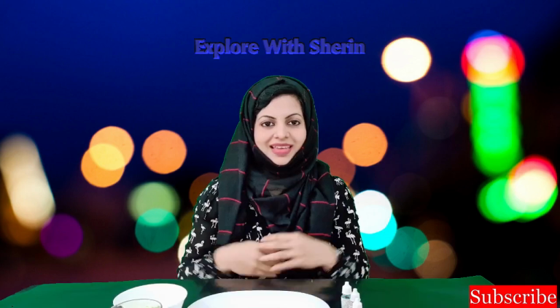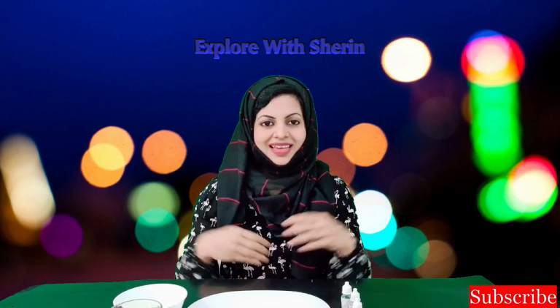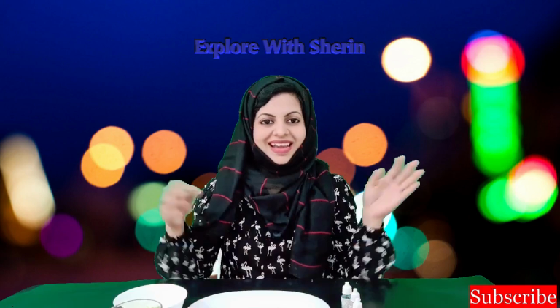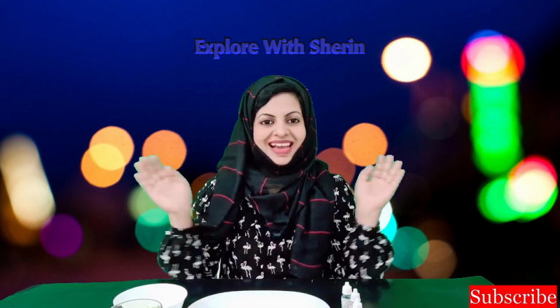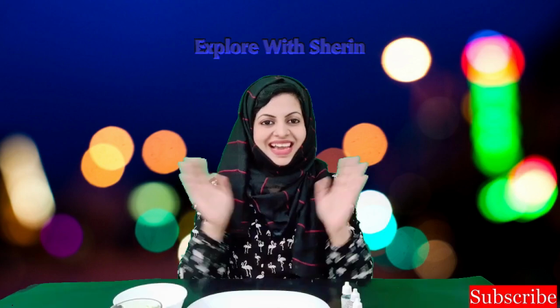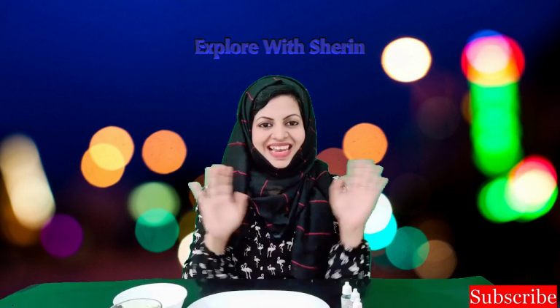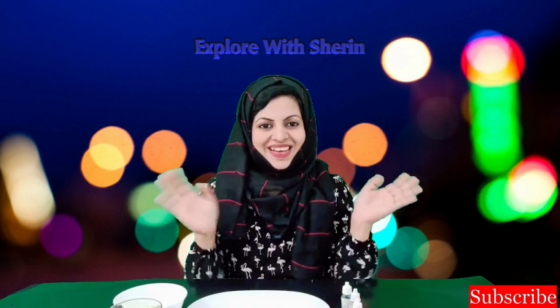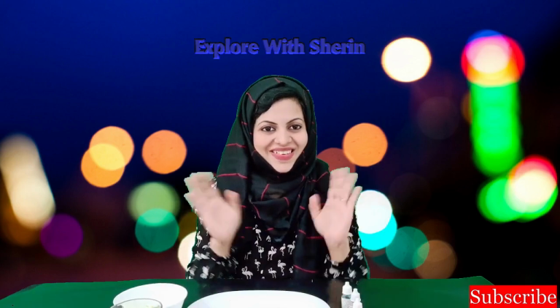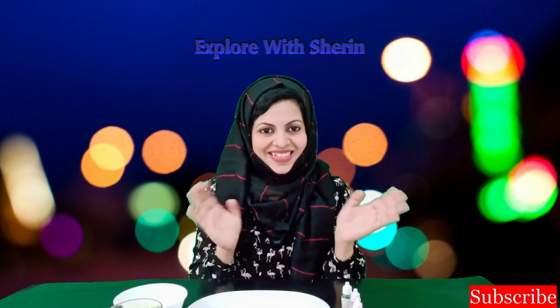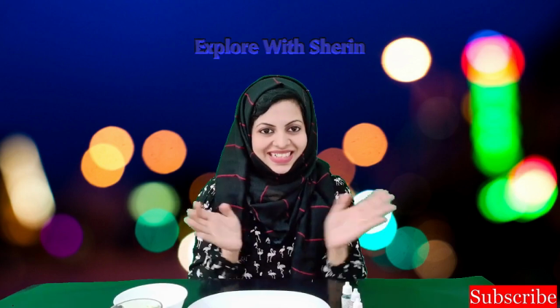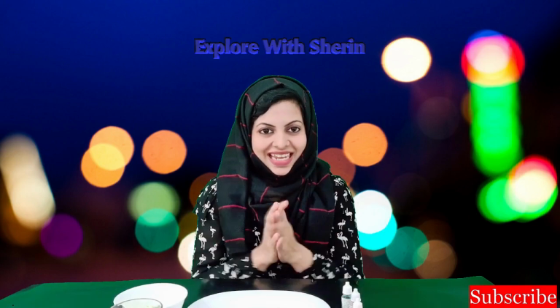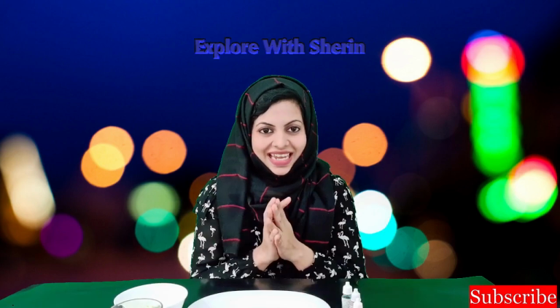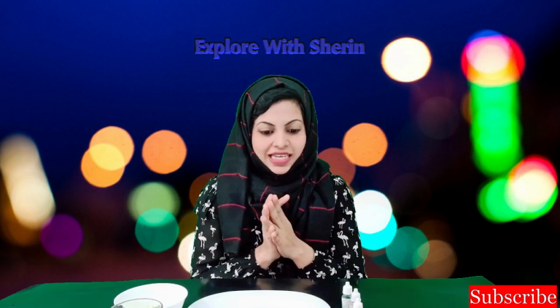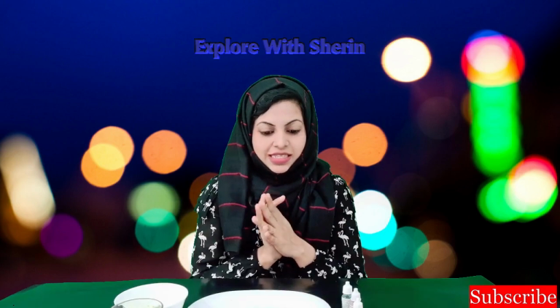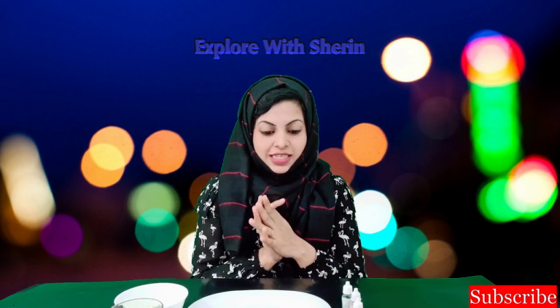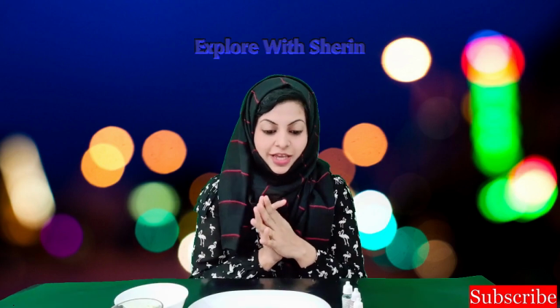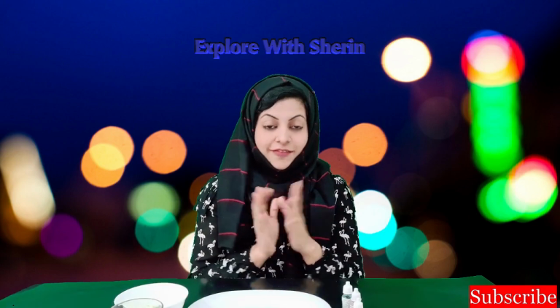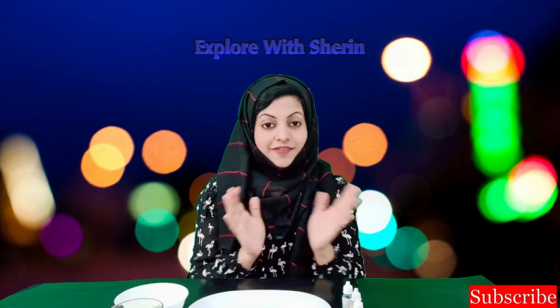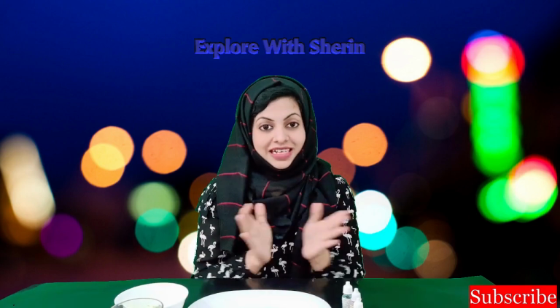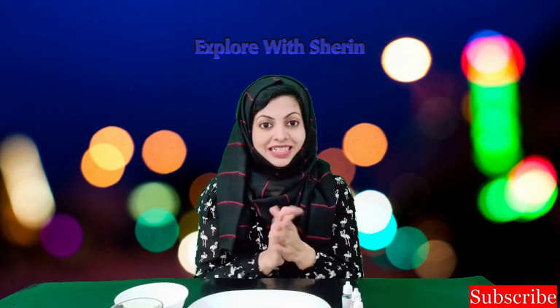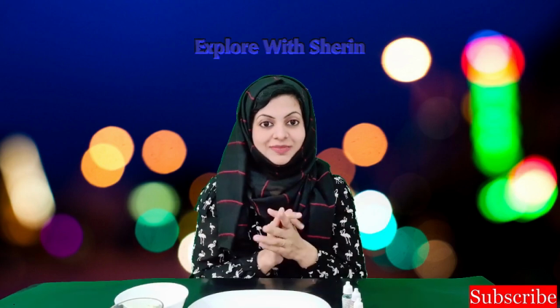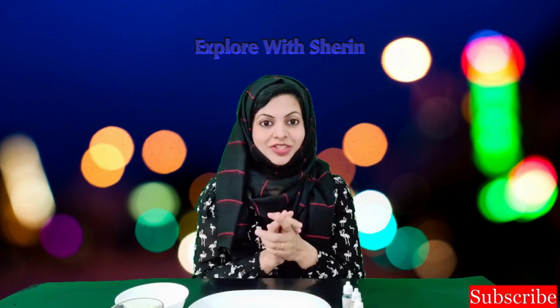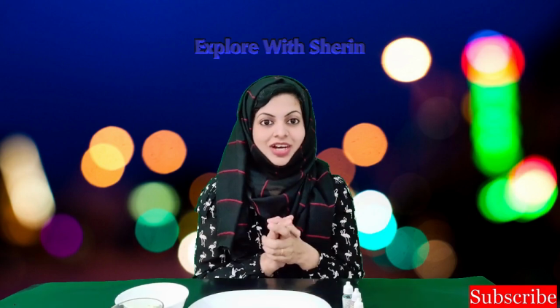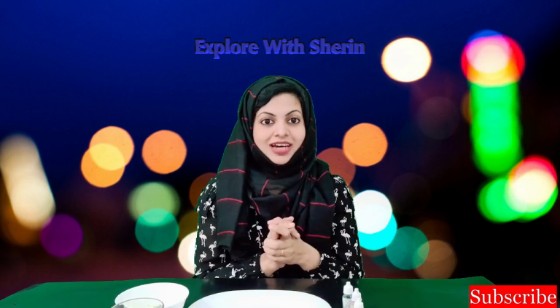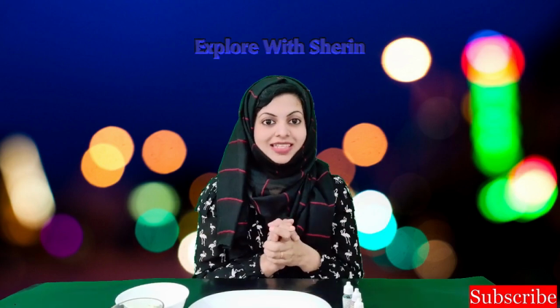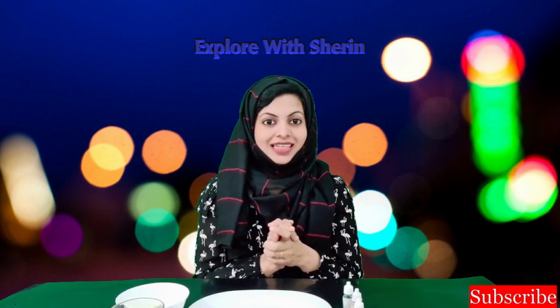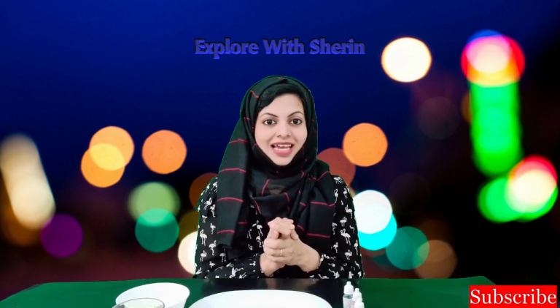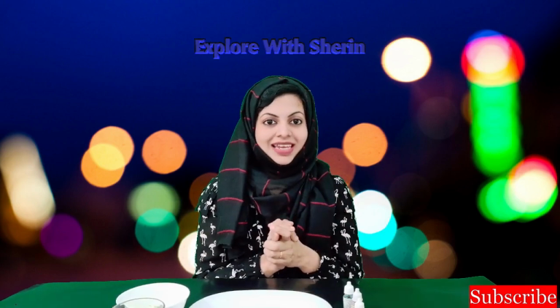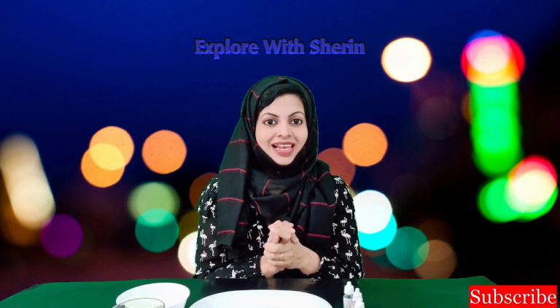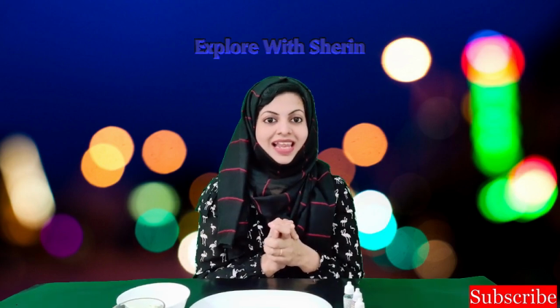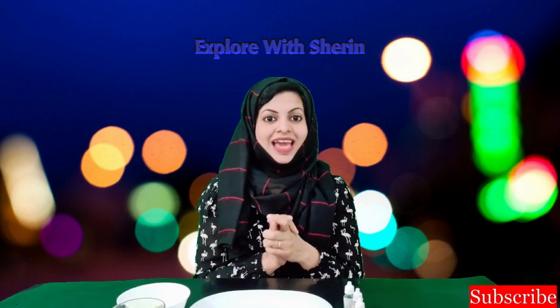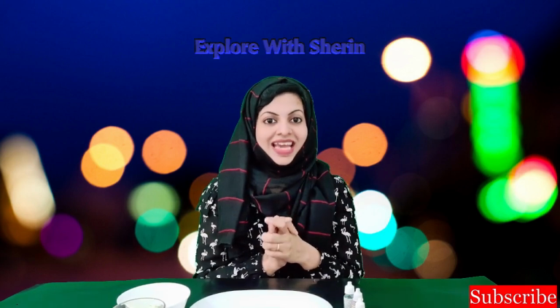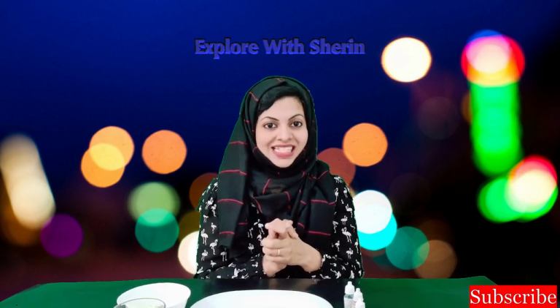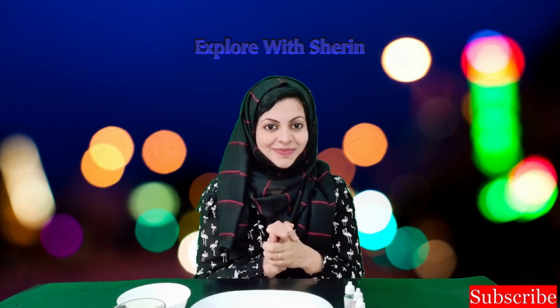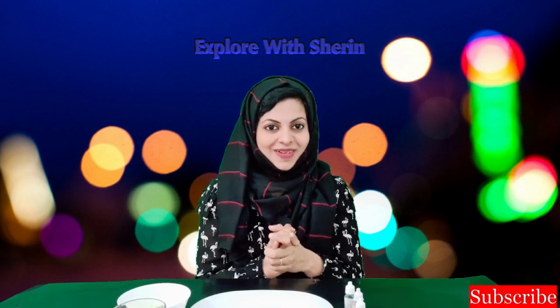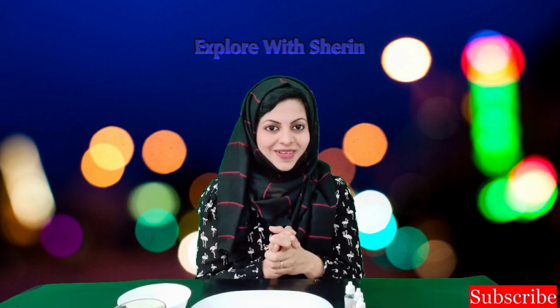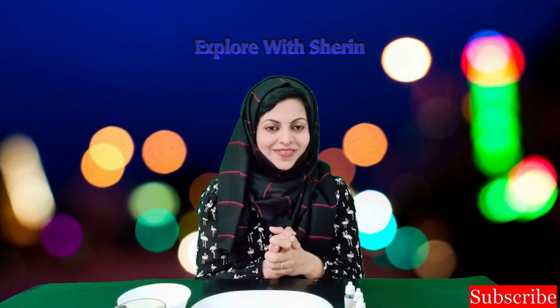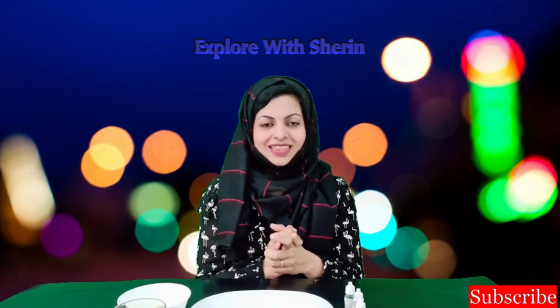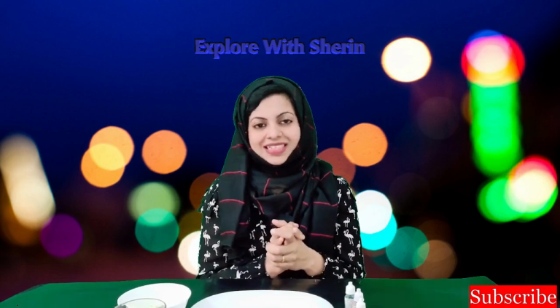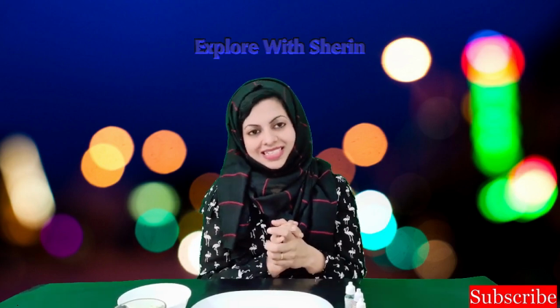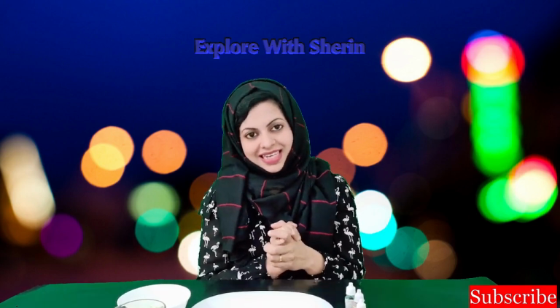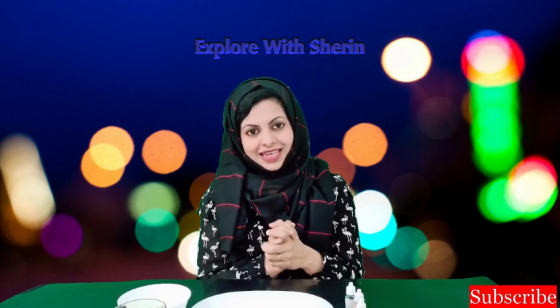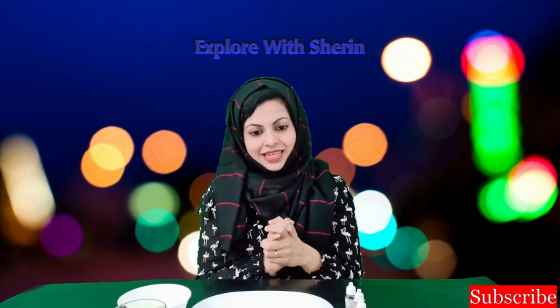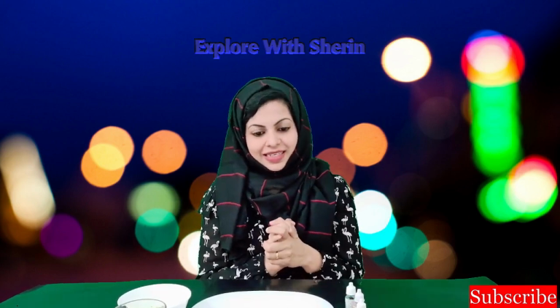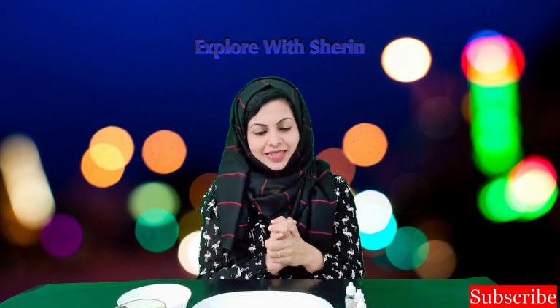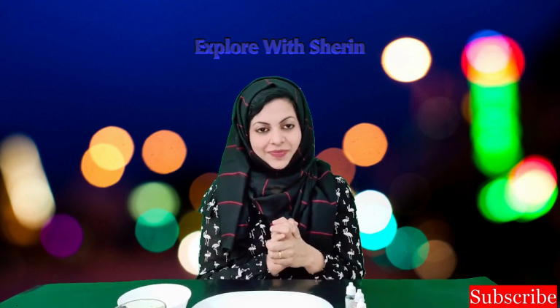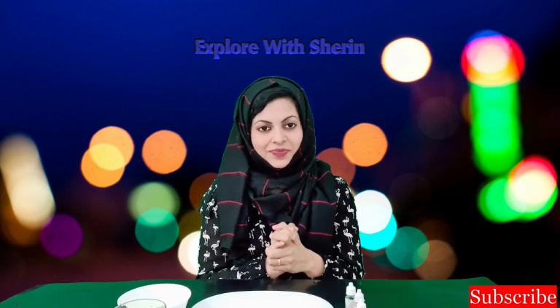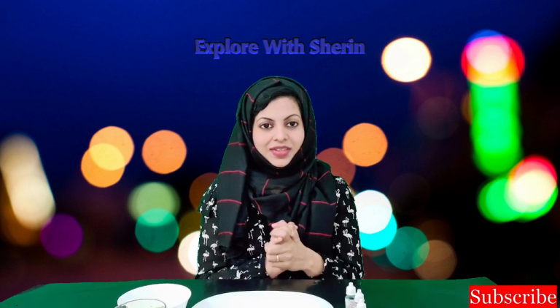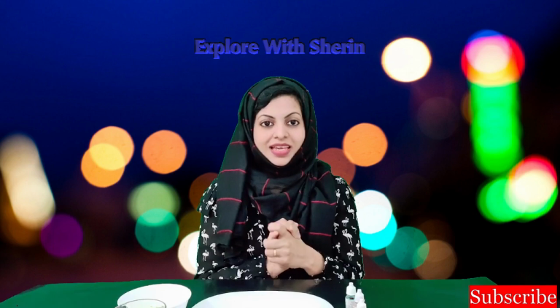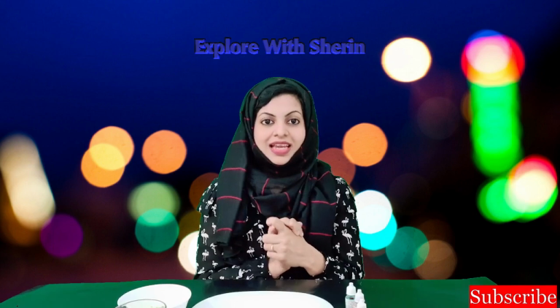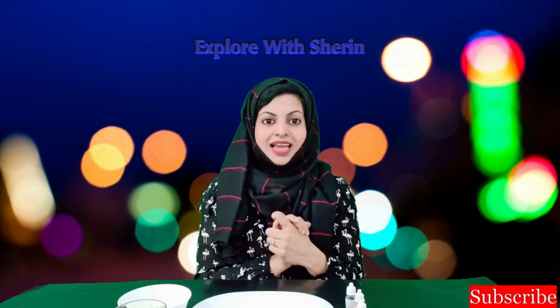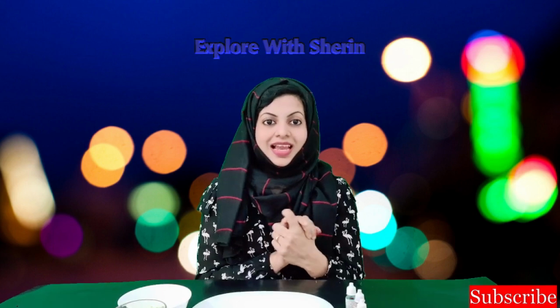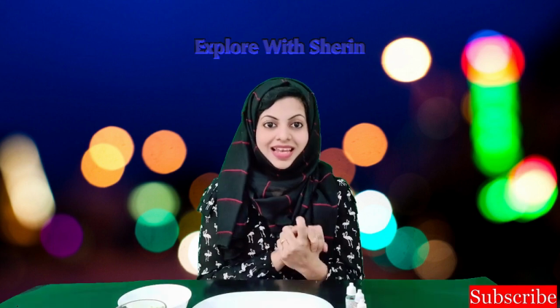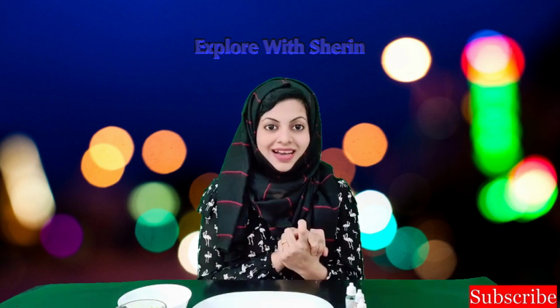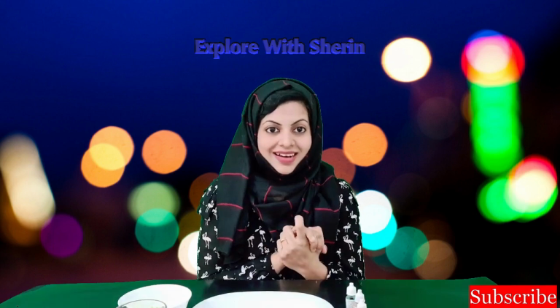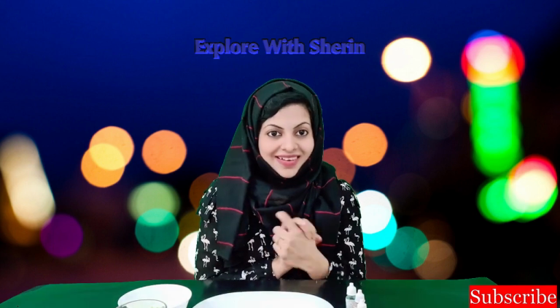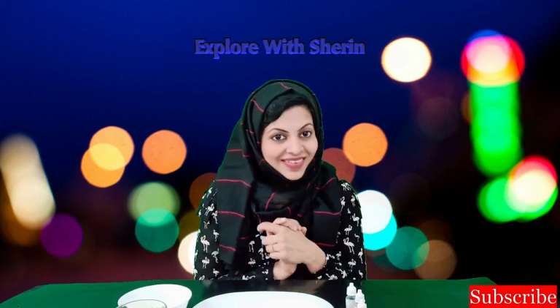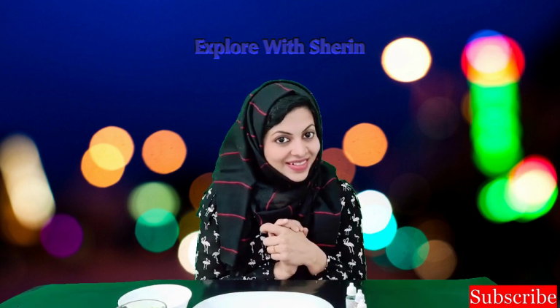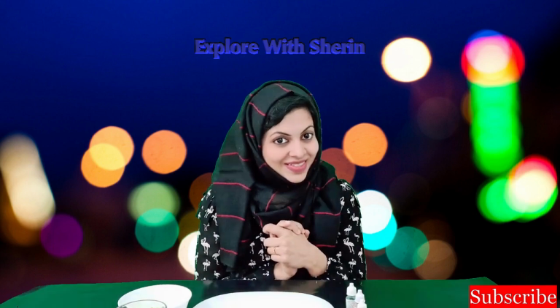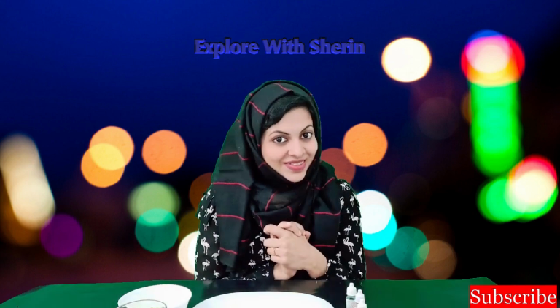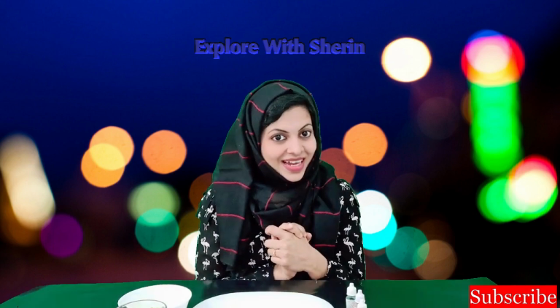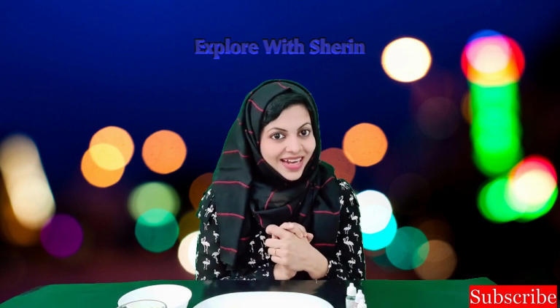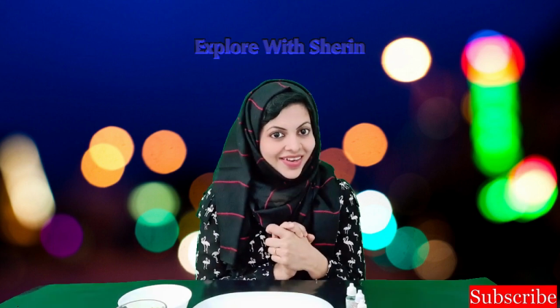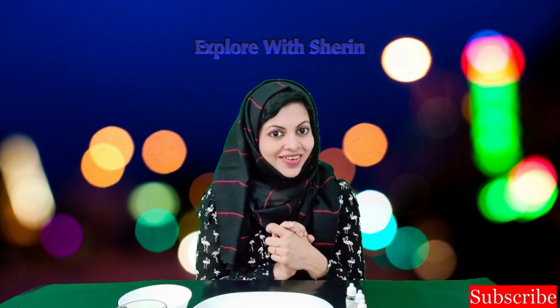Hello, Goodies! Welcome to our channel, Explore with Sherry! Hello everyone, Sugano!